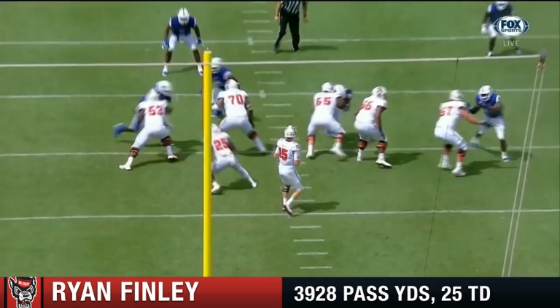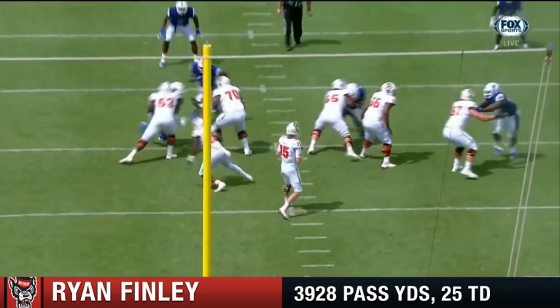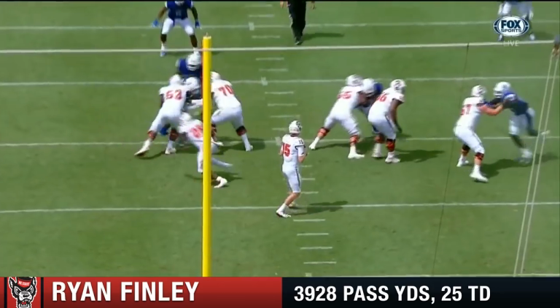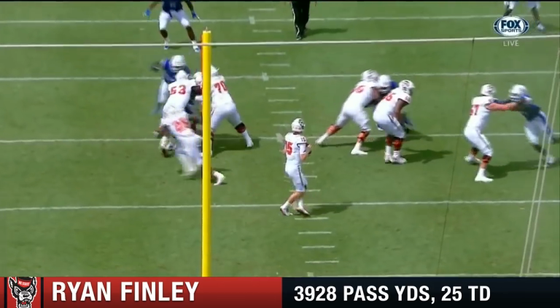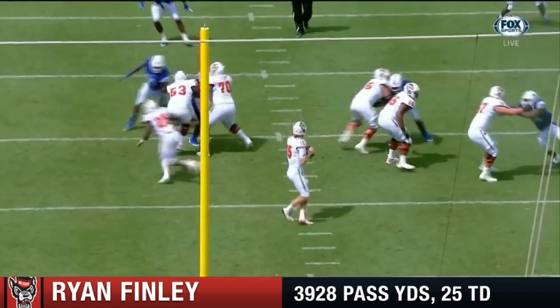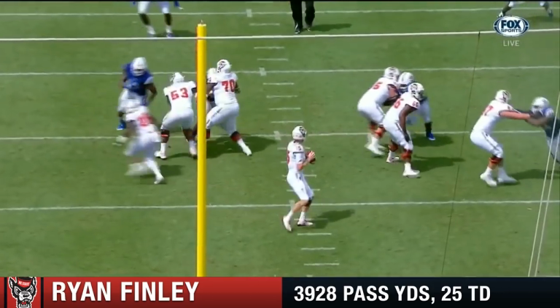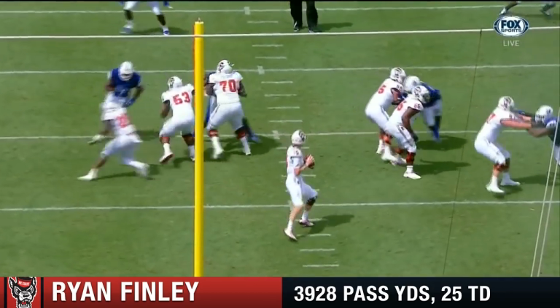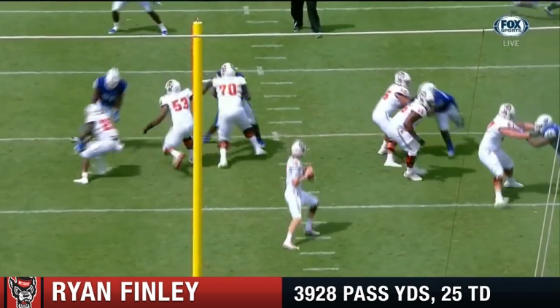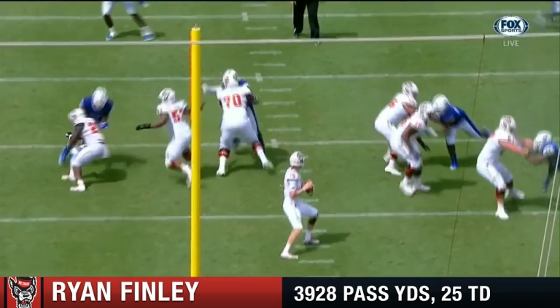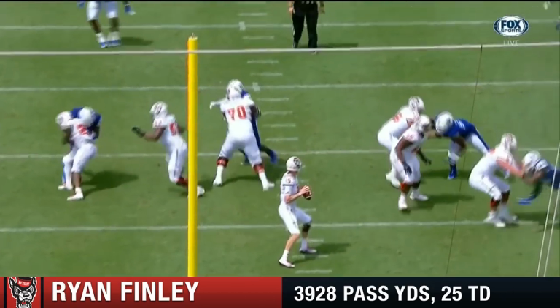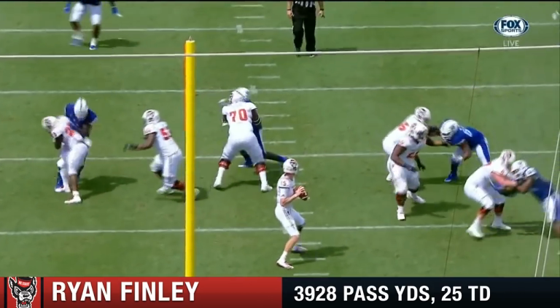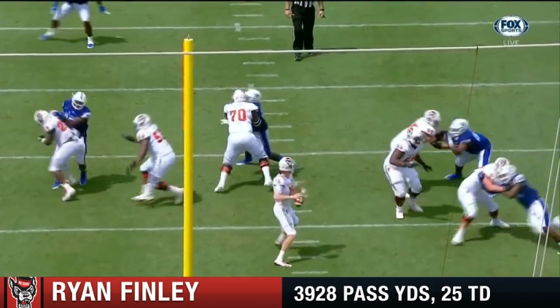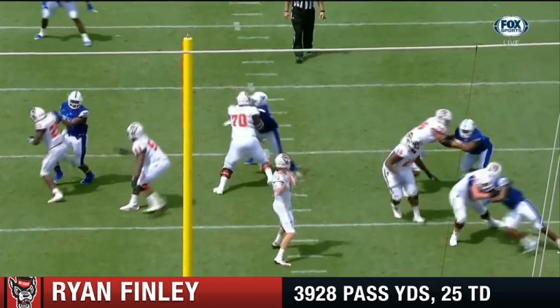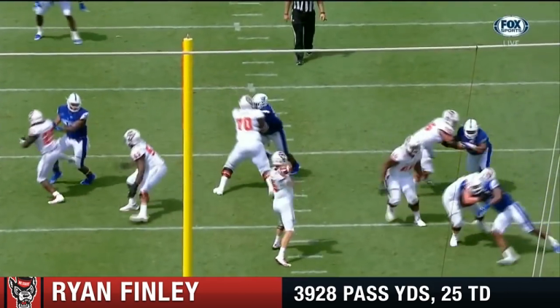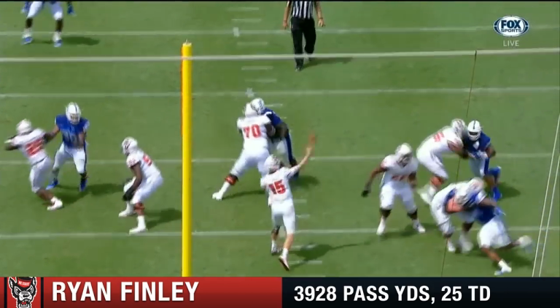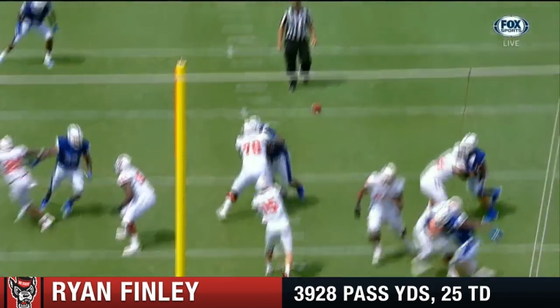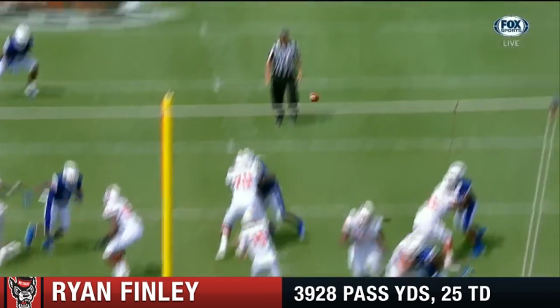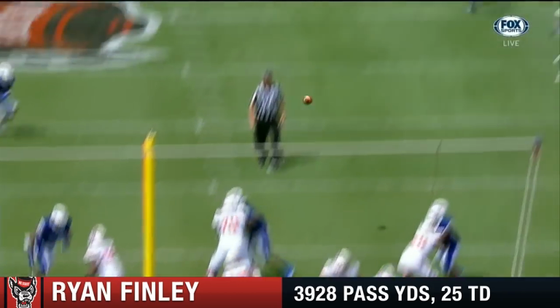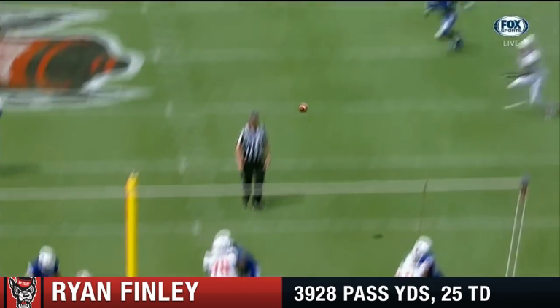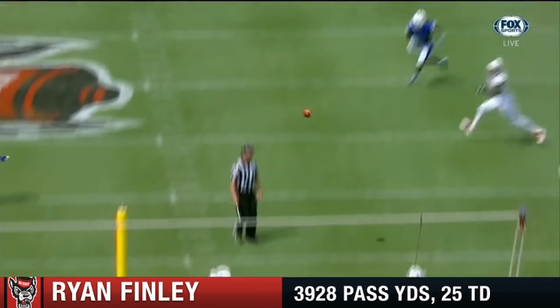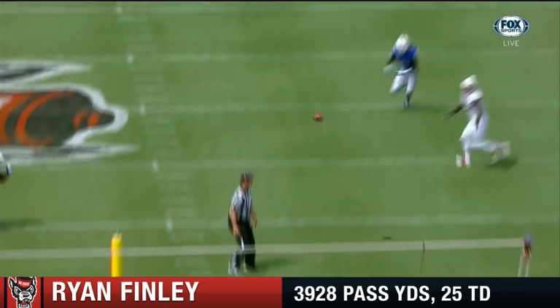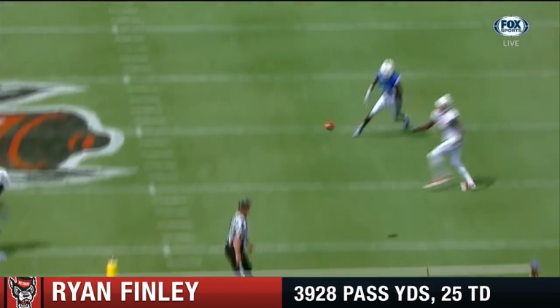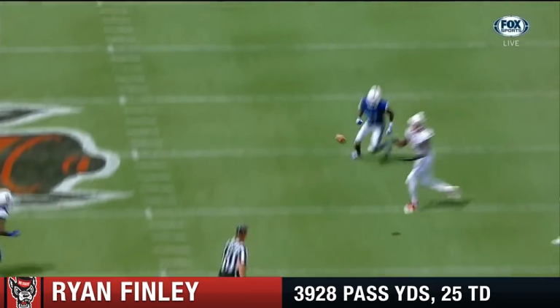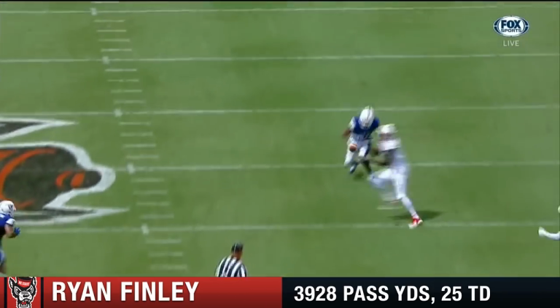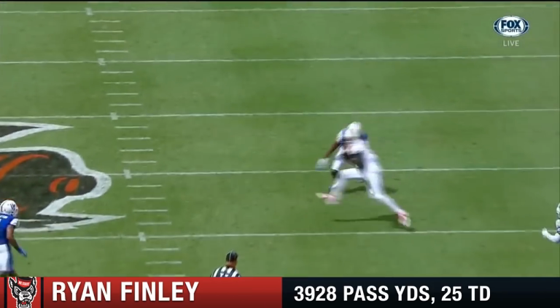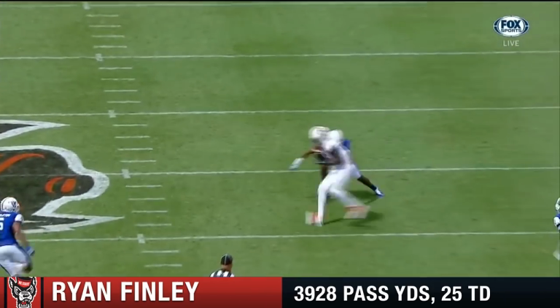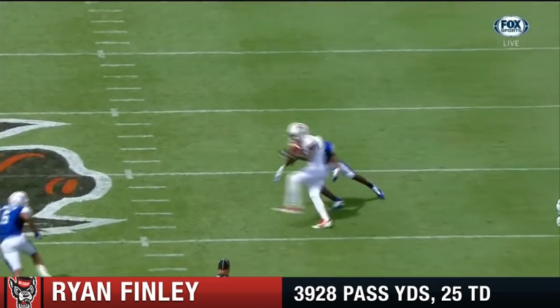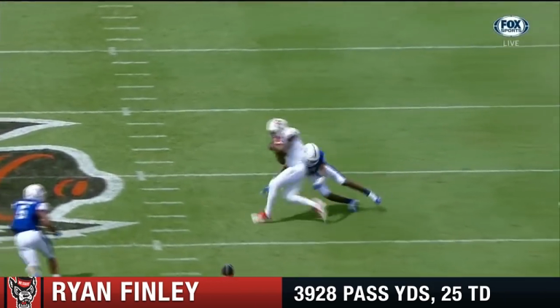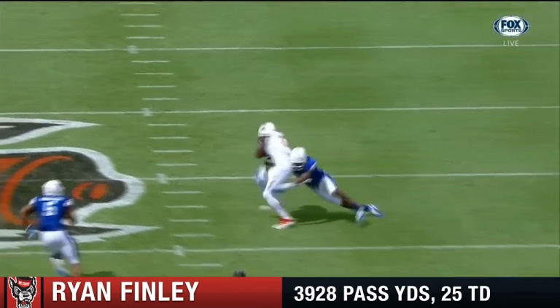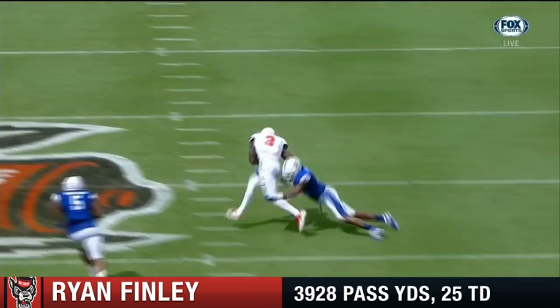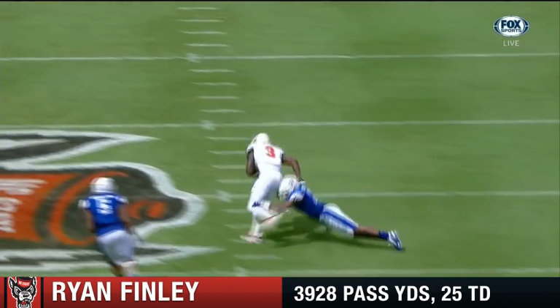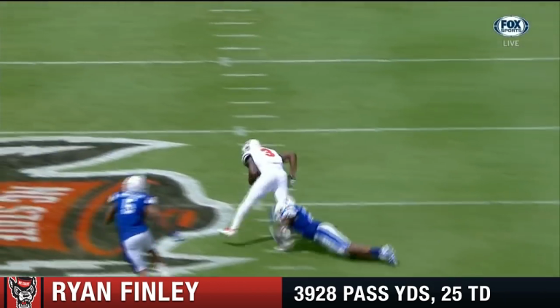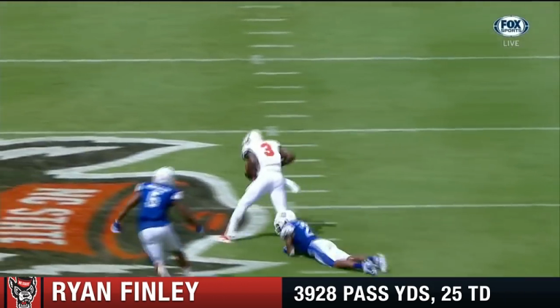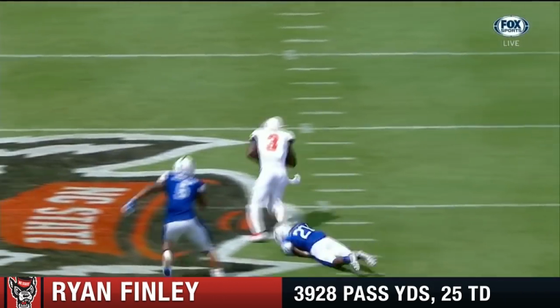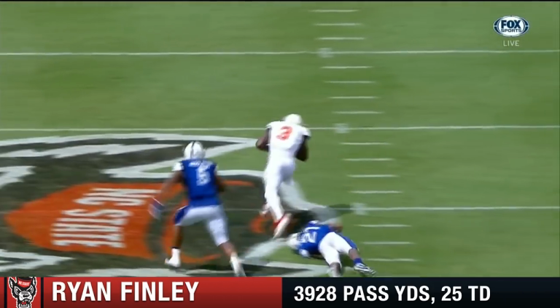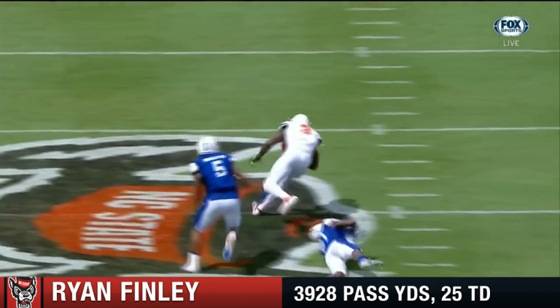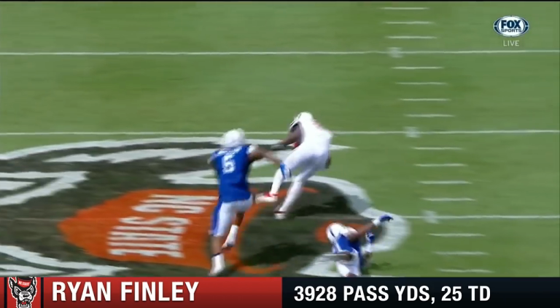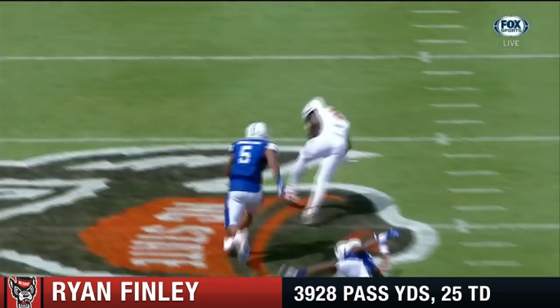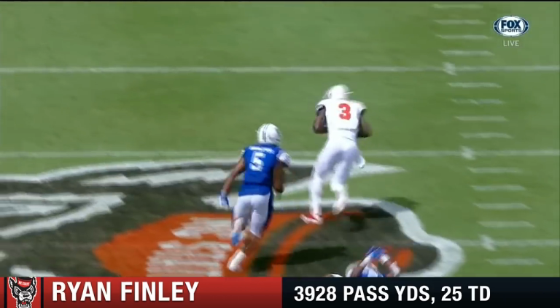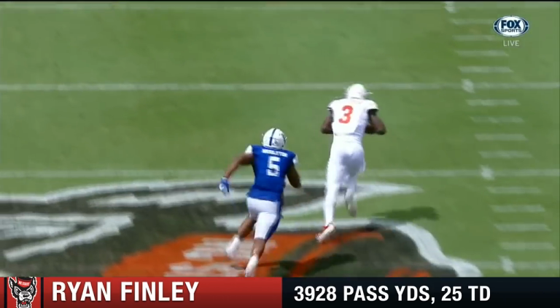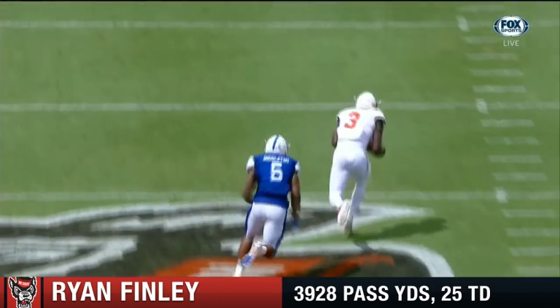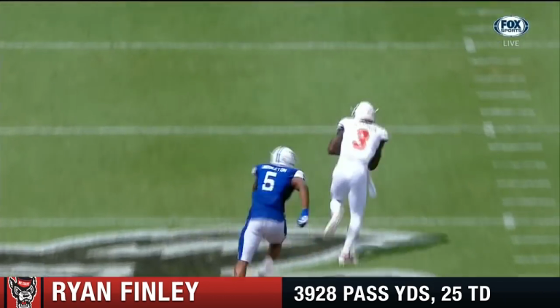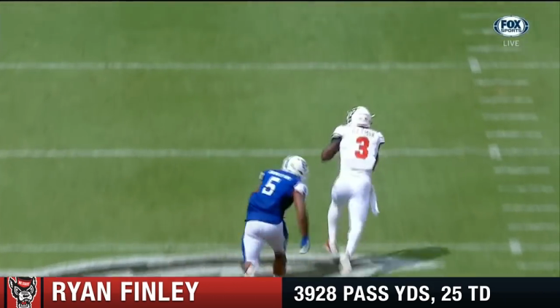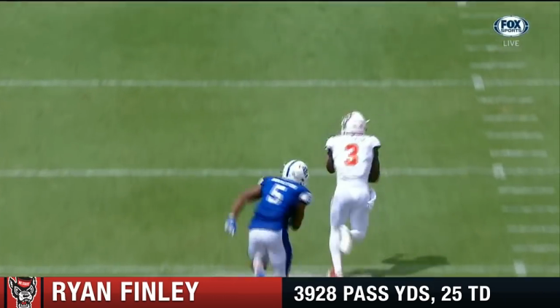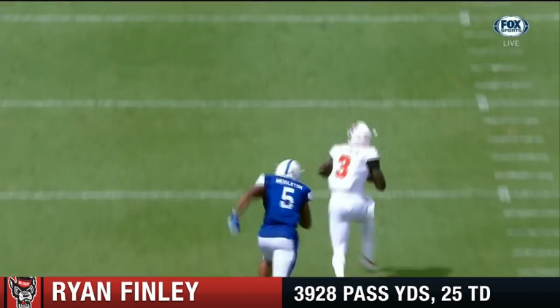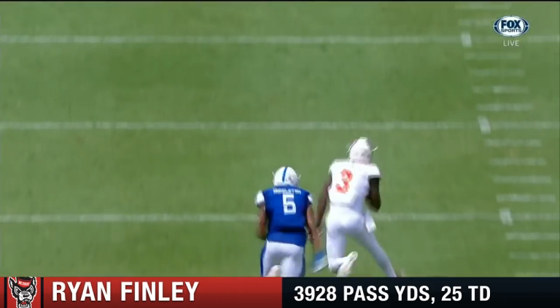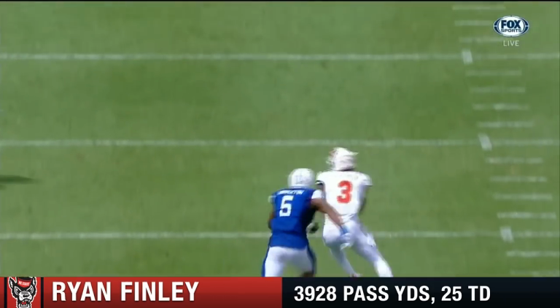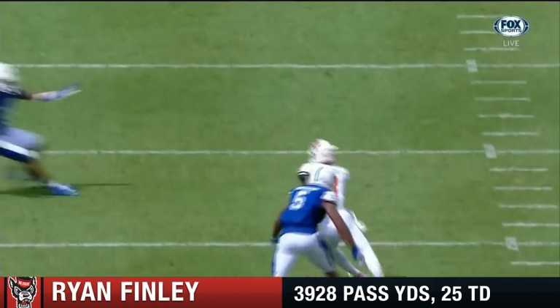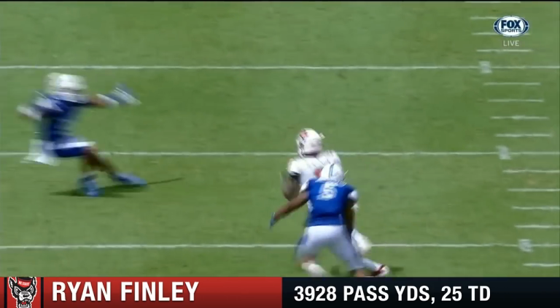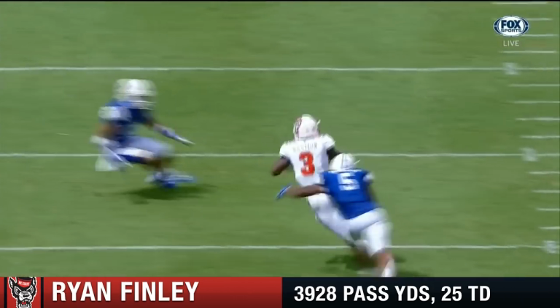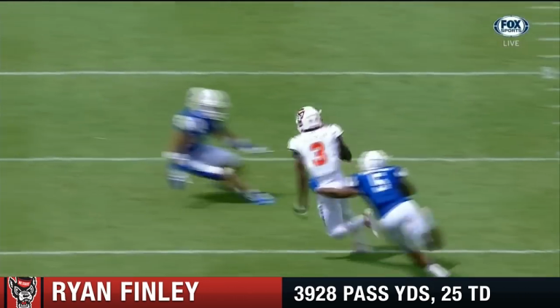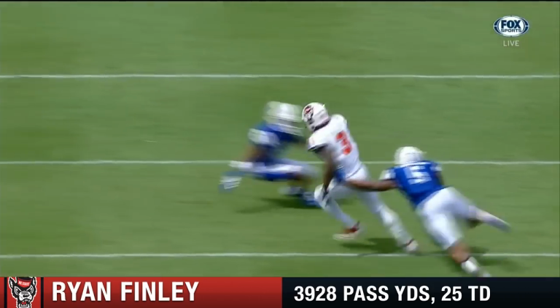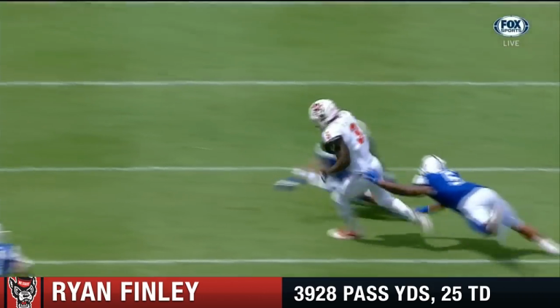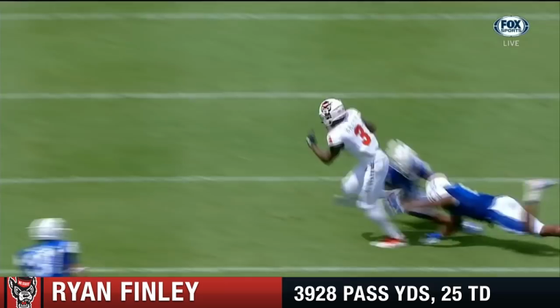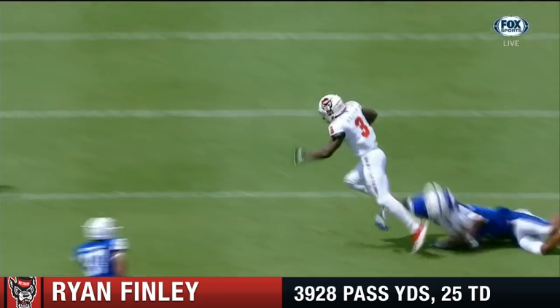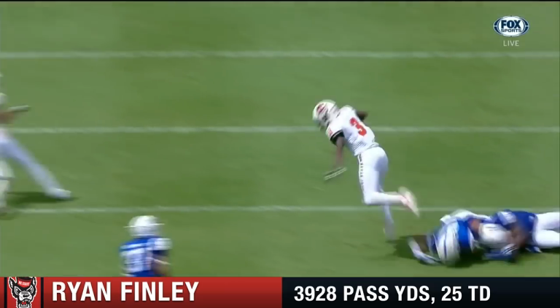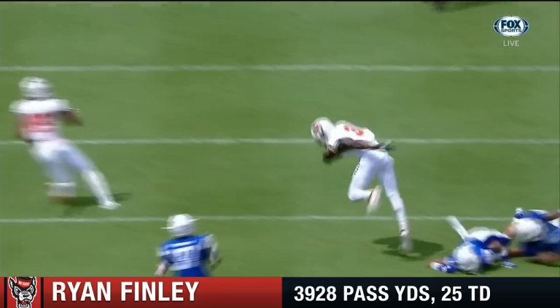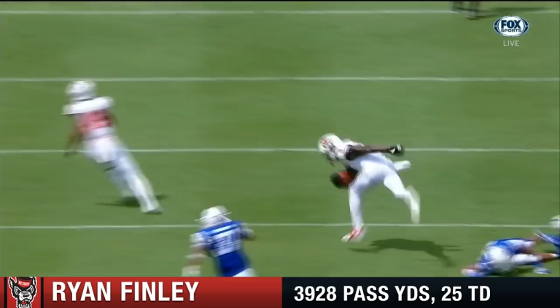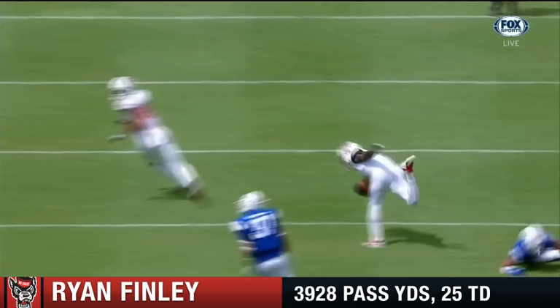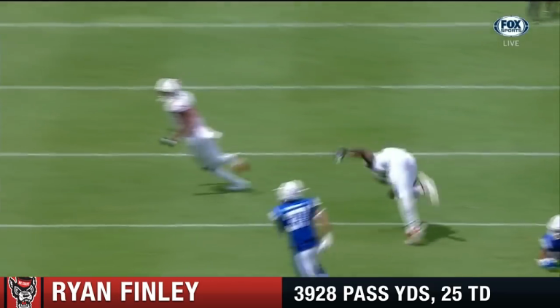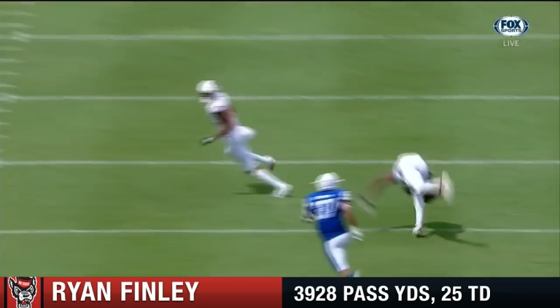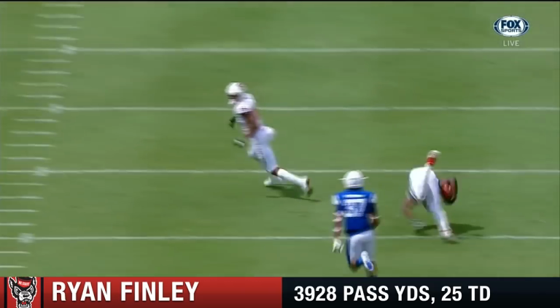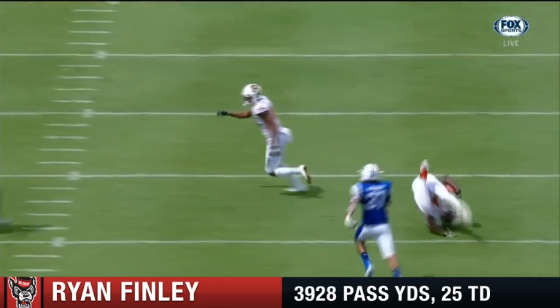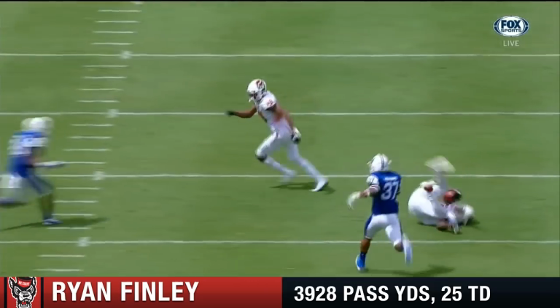Four-yard throw, stone — save the touchdown. Good protection up front again by the big guys.